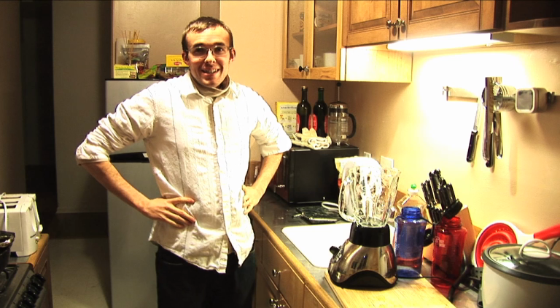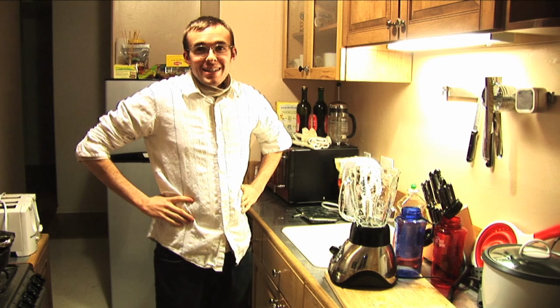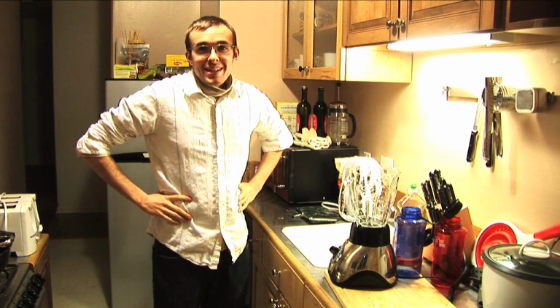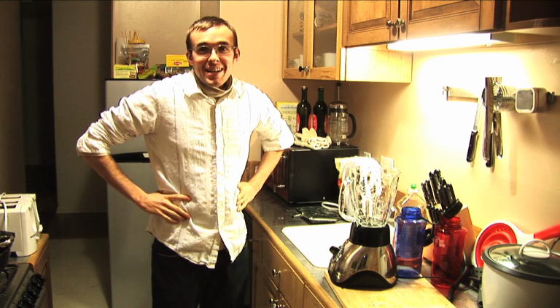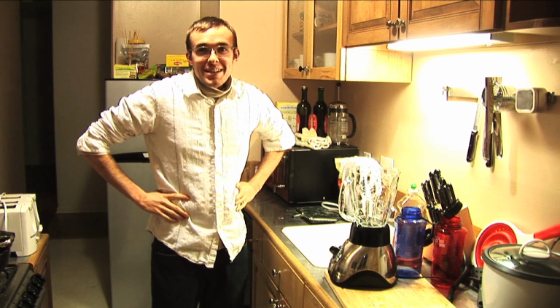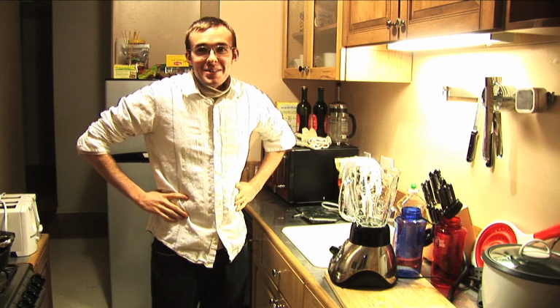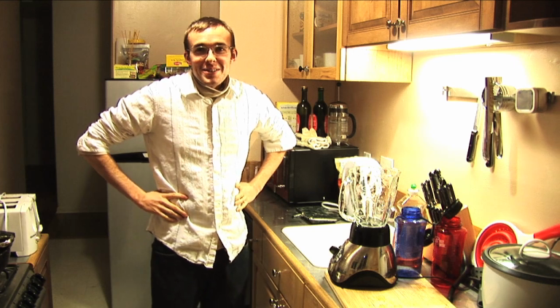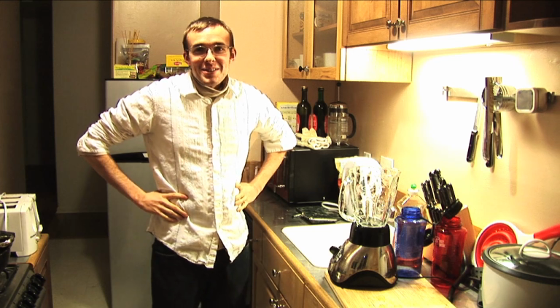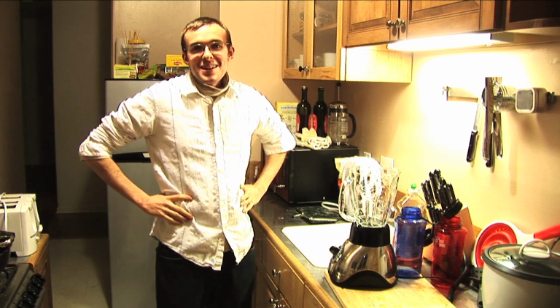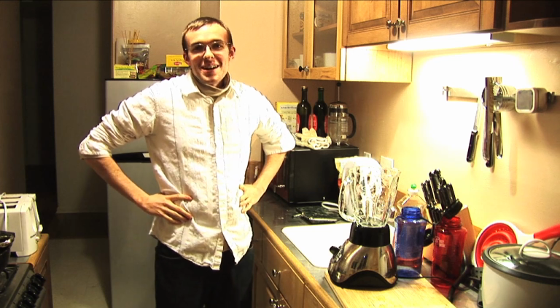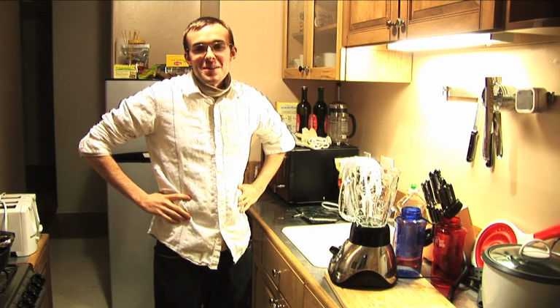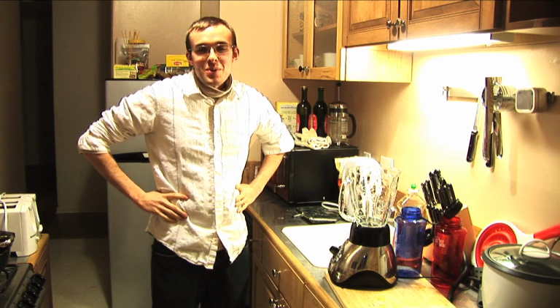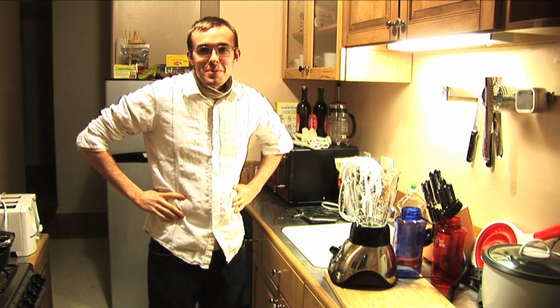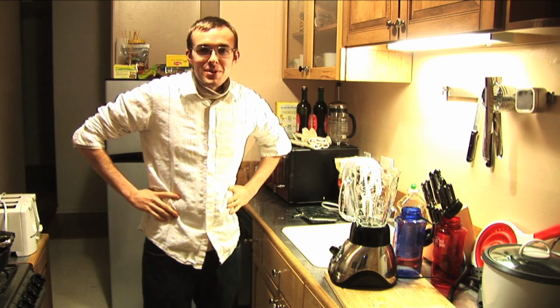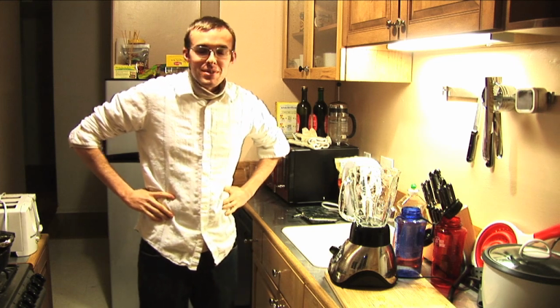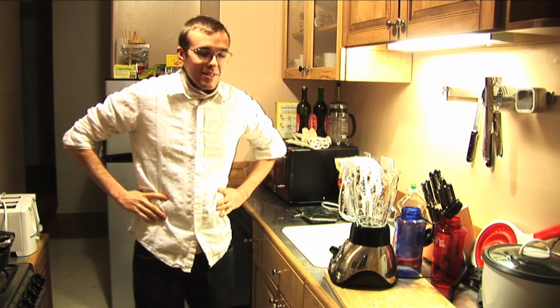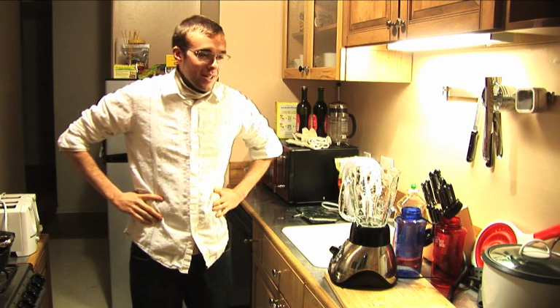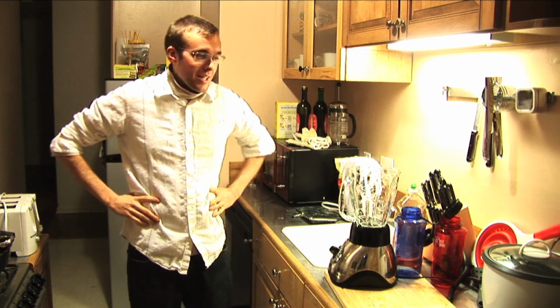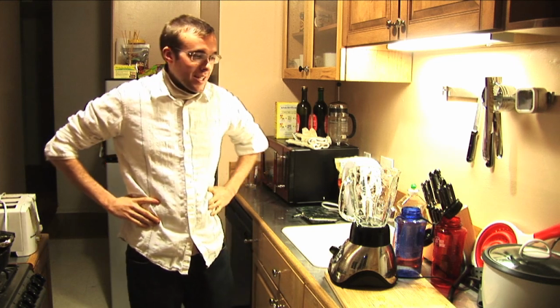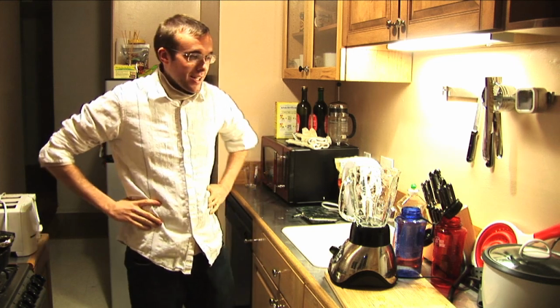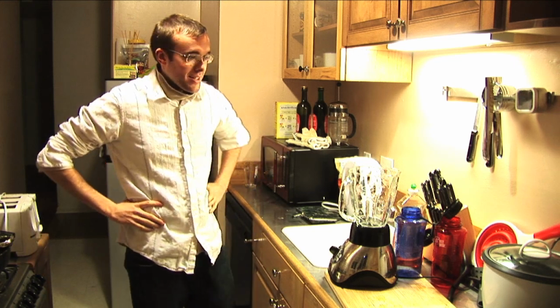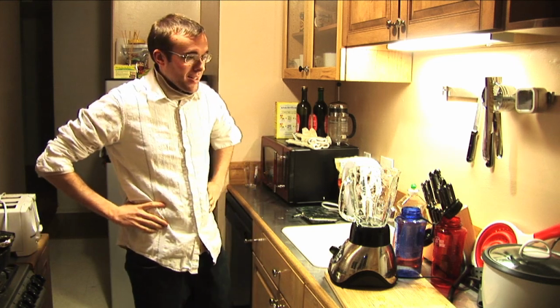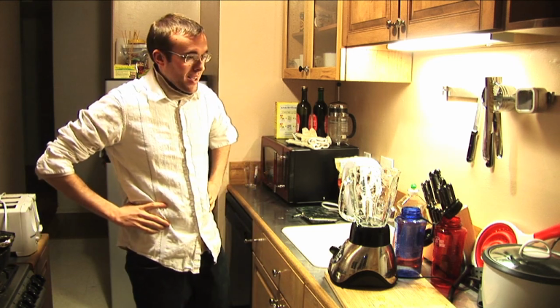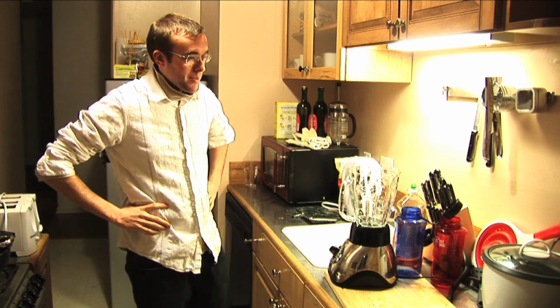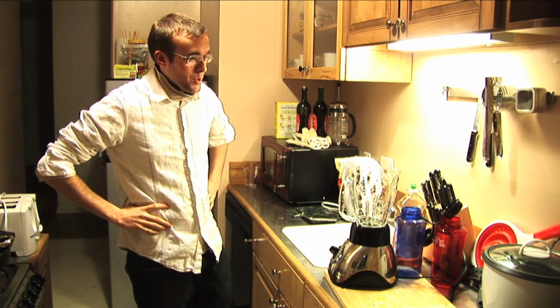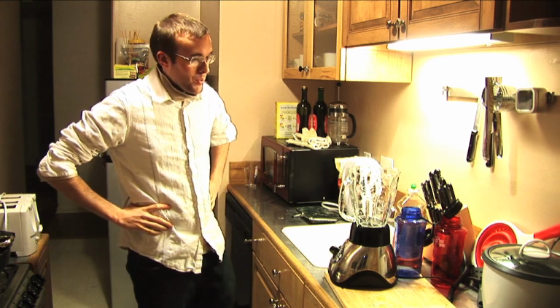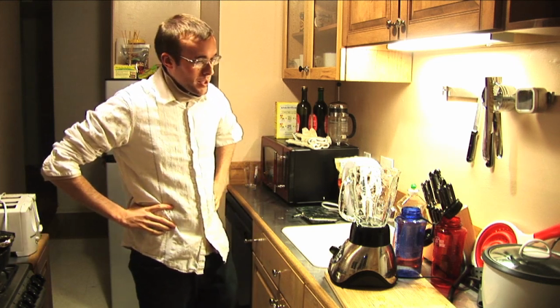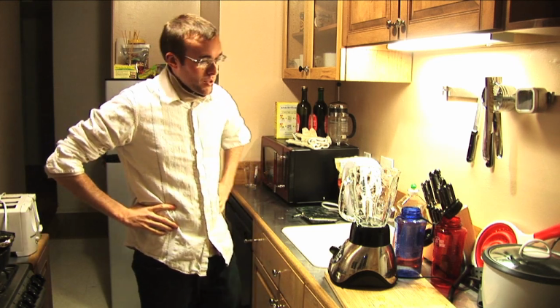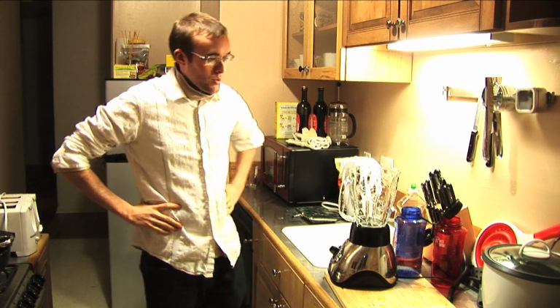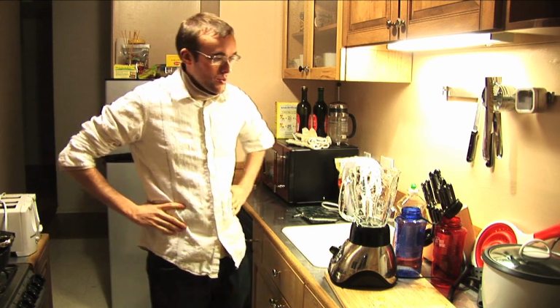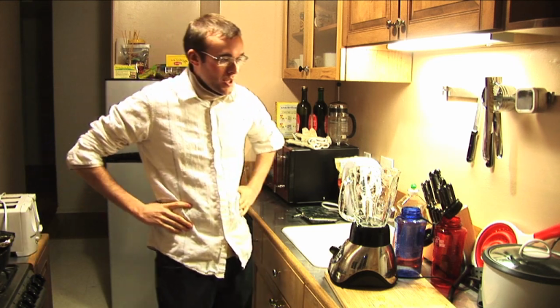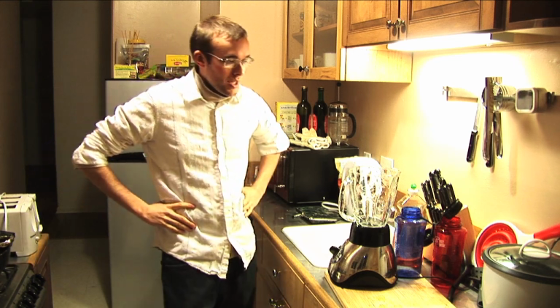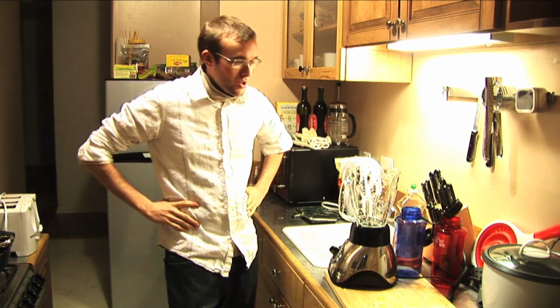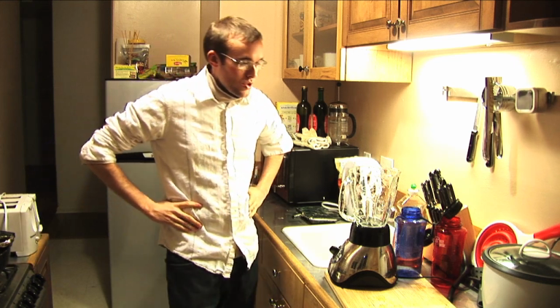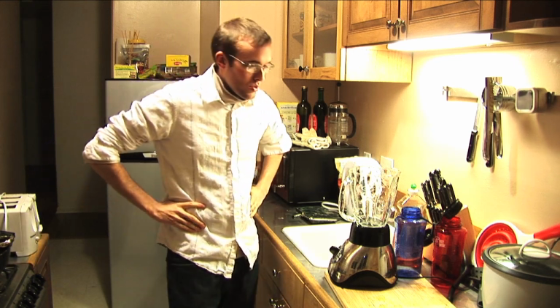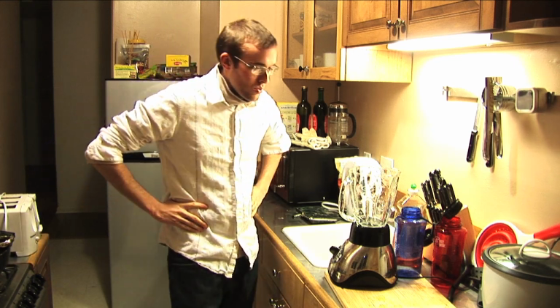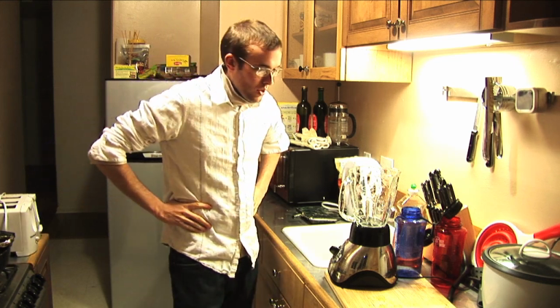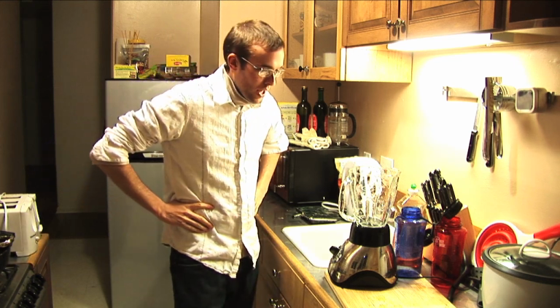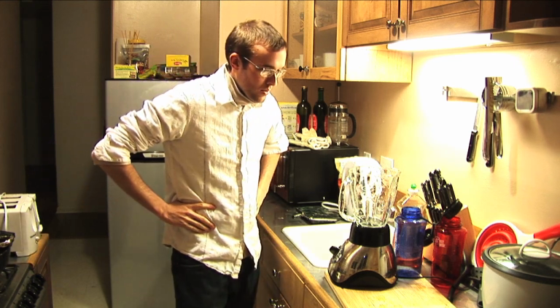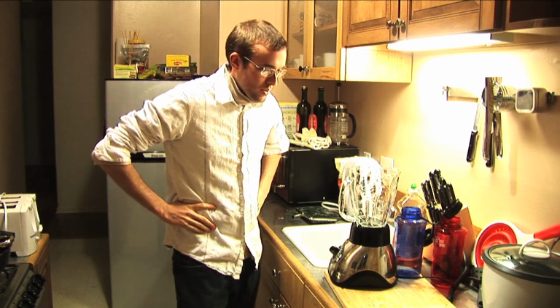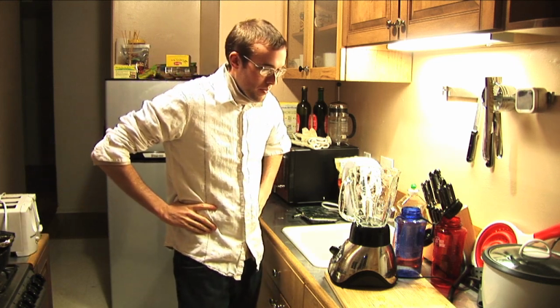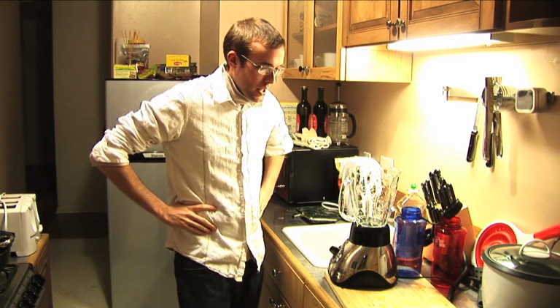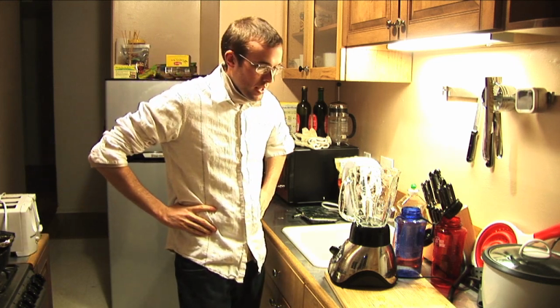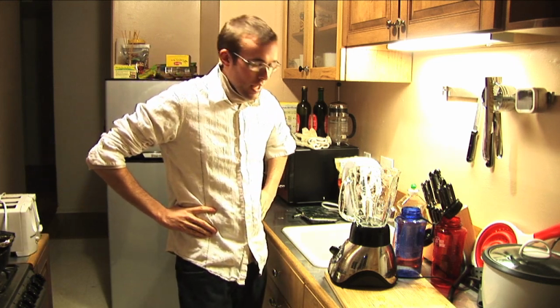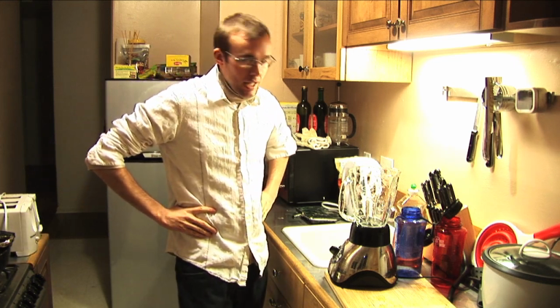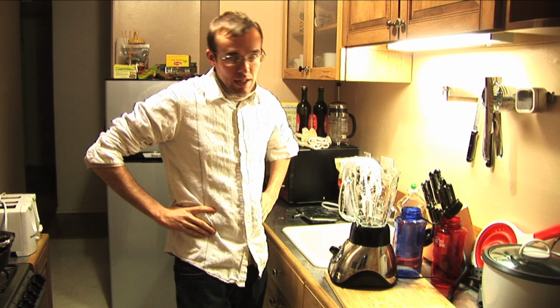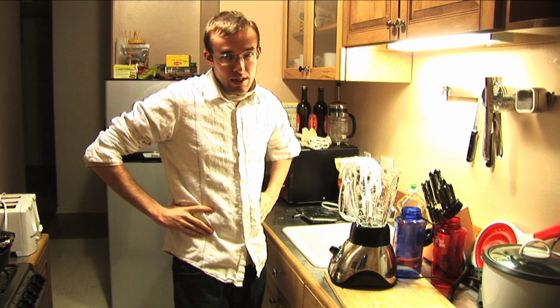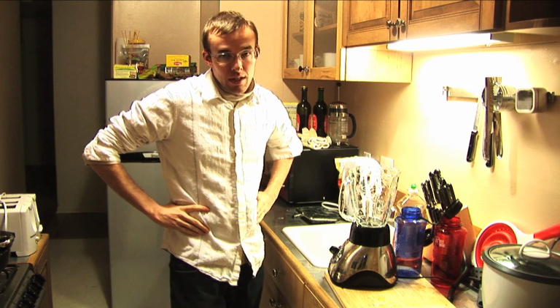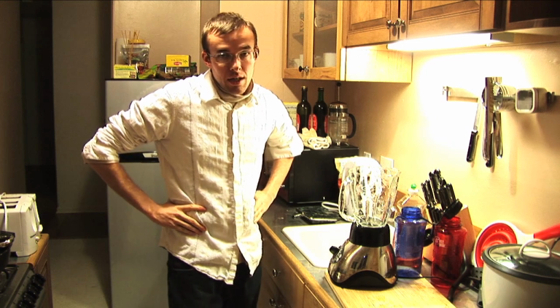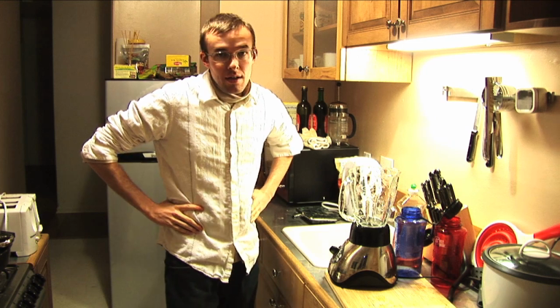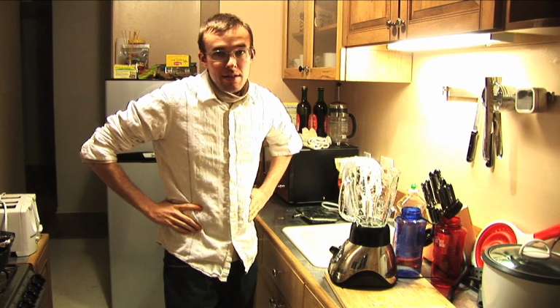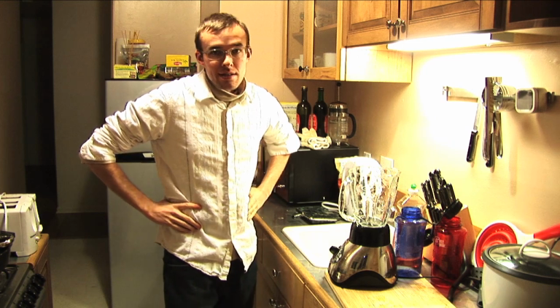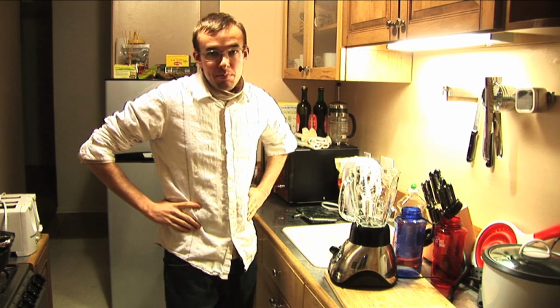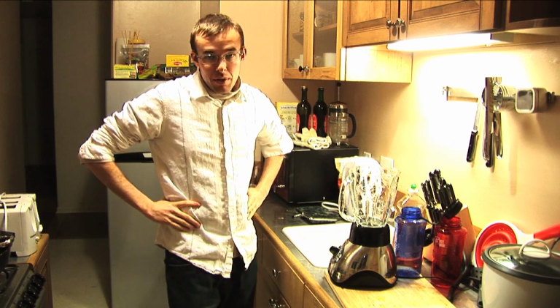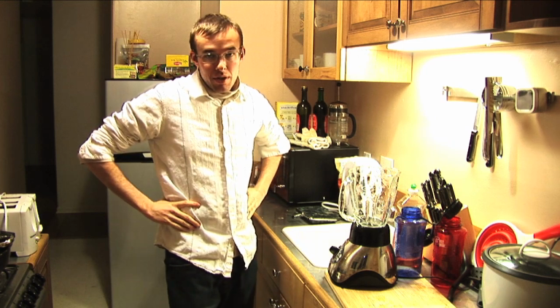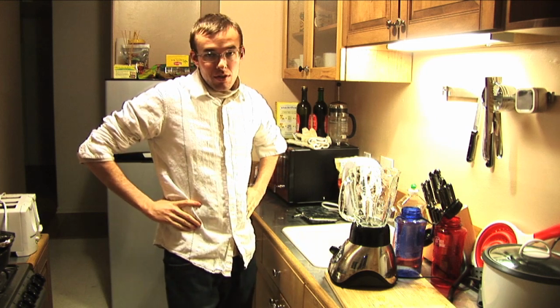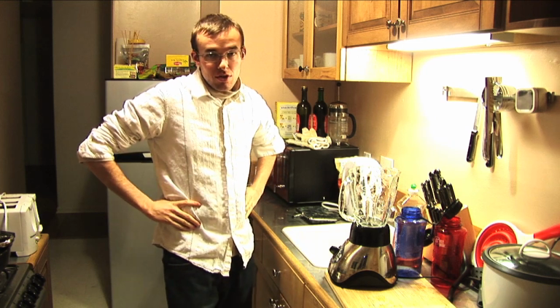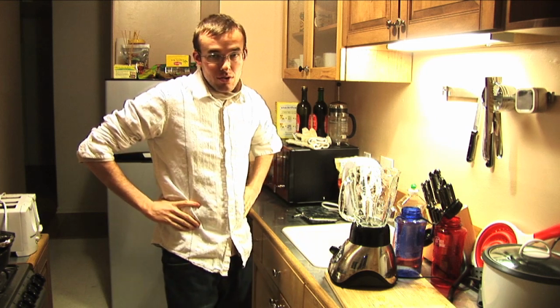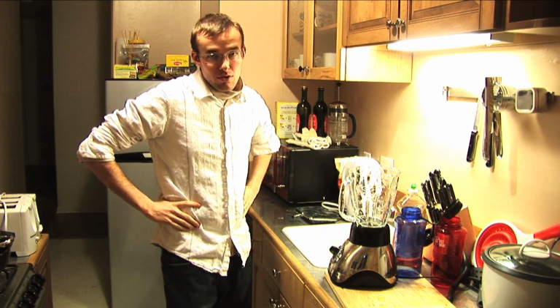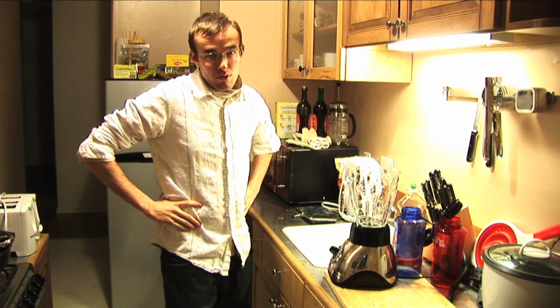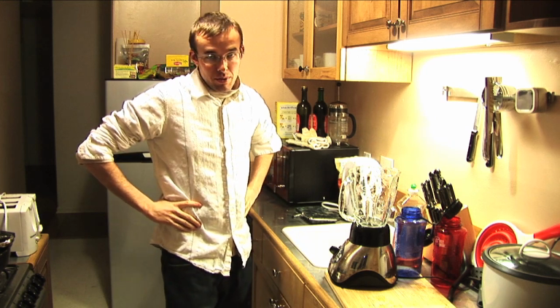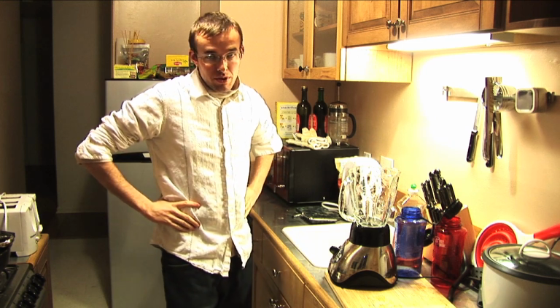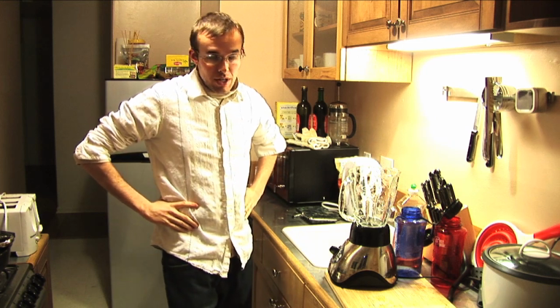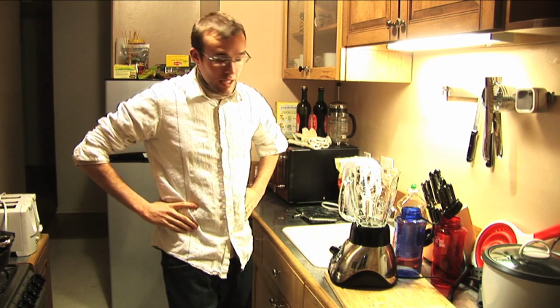Hi there, I'm Robert and I'm going to teach you how to make a spinach super shake.